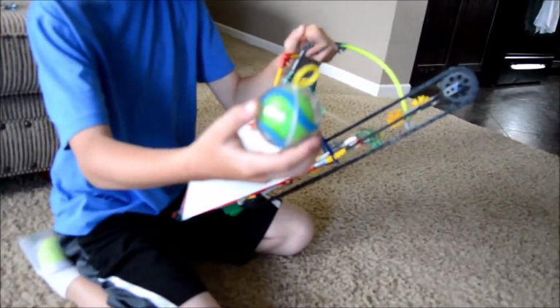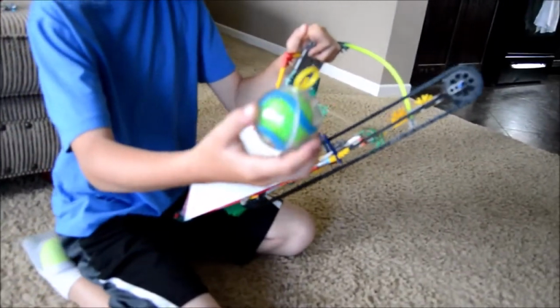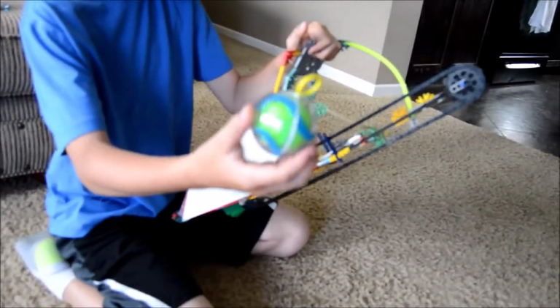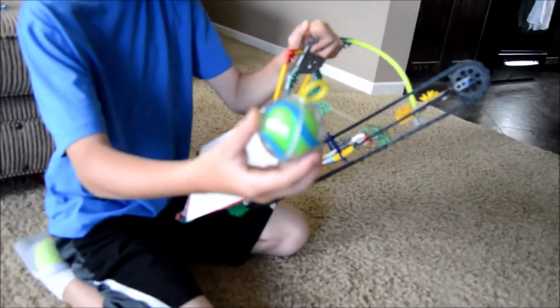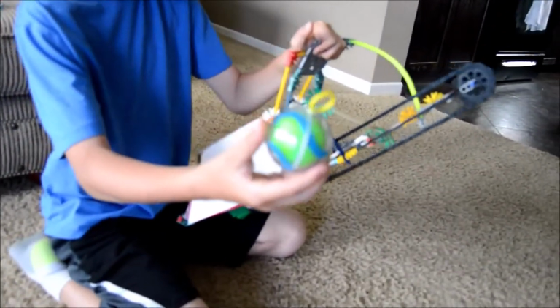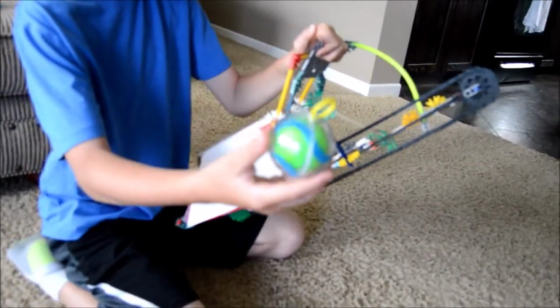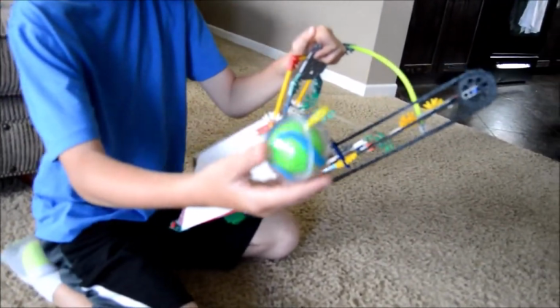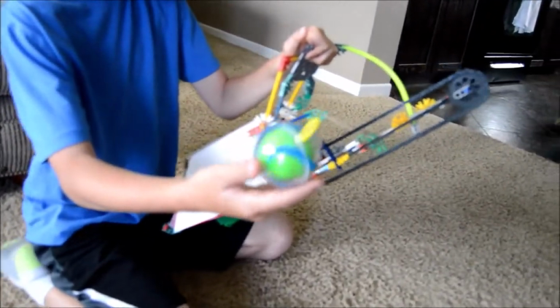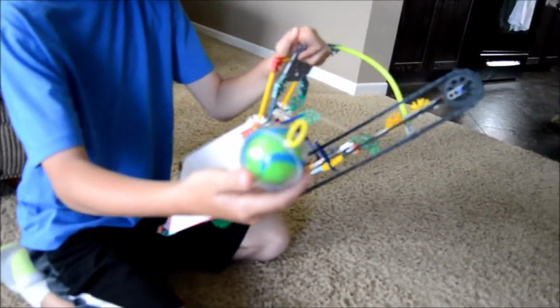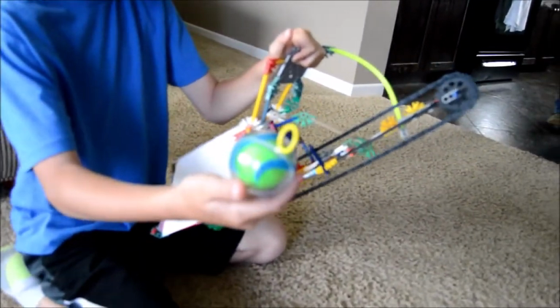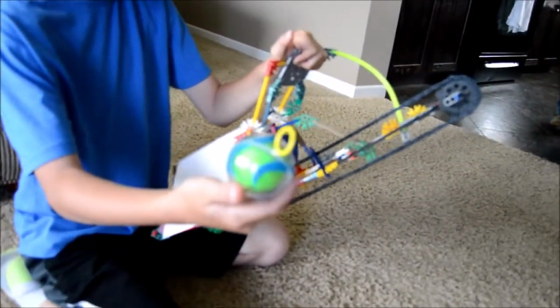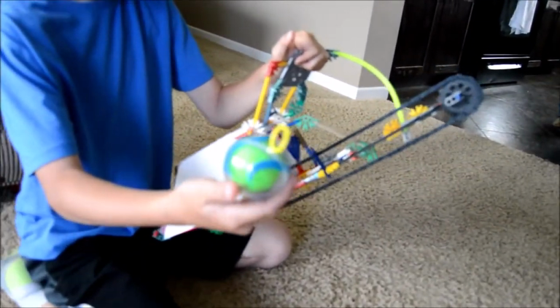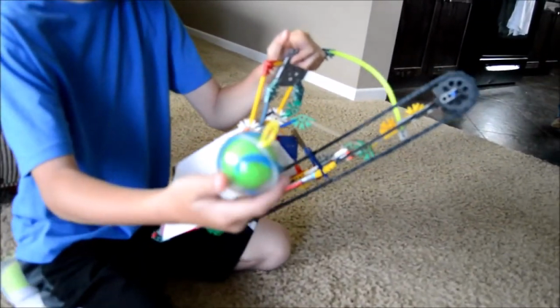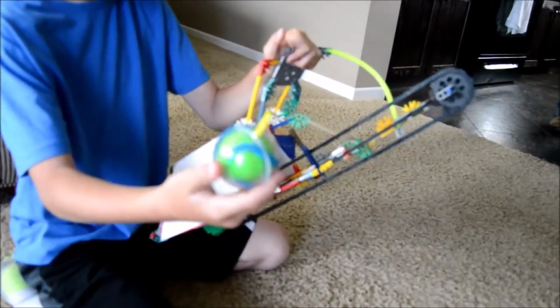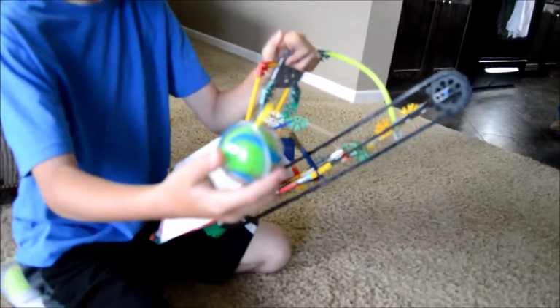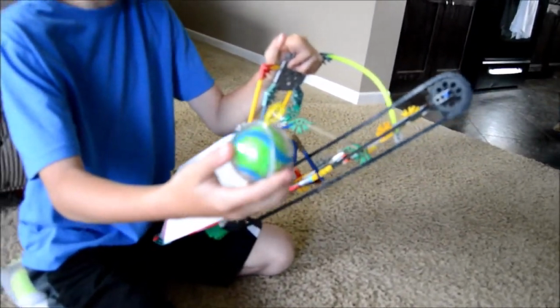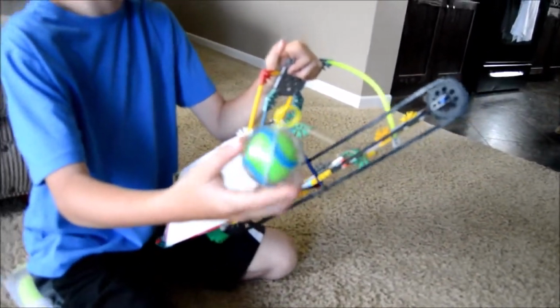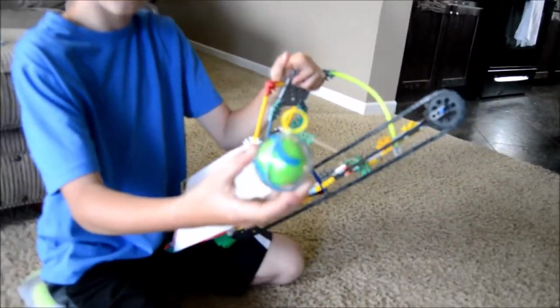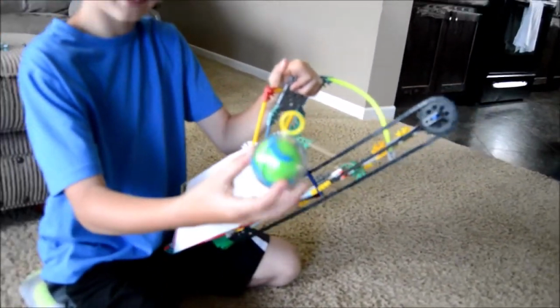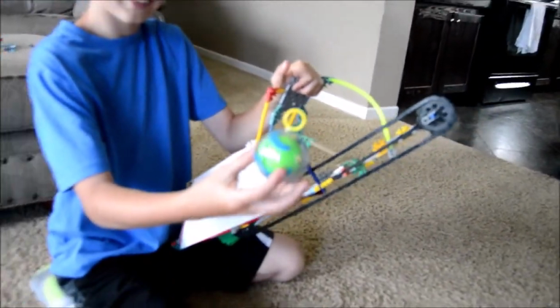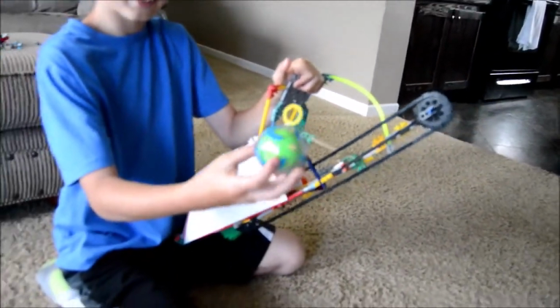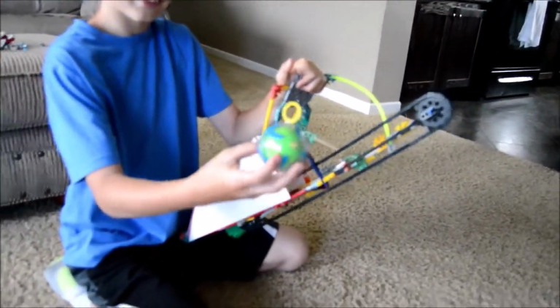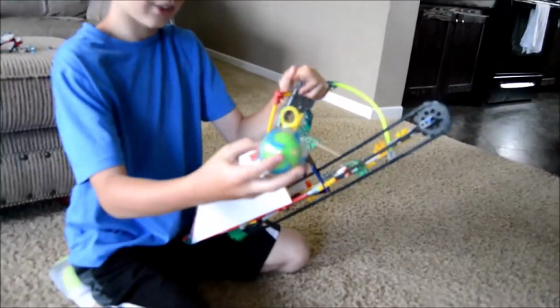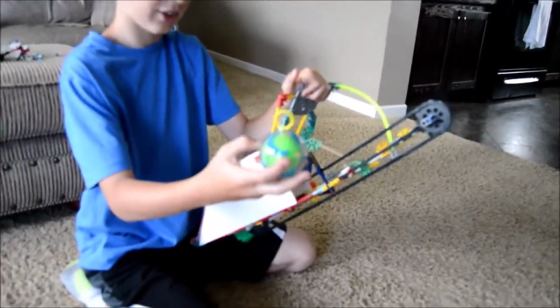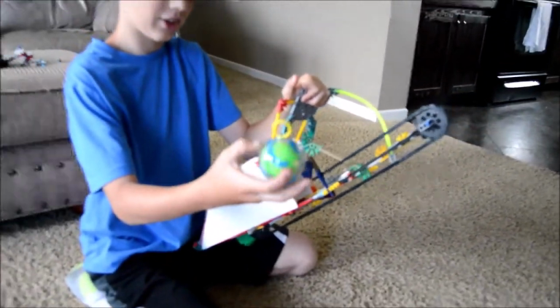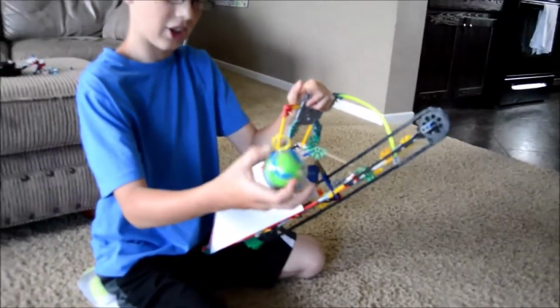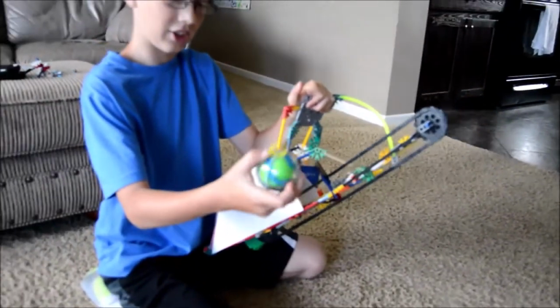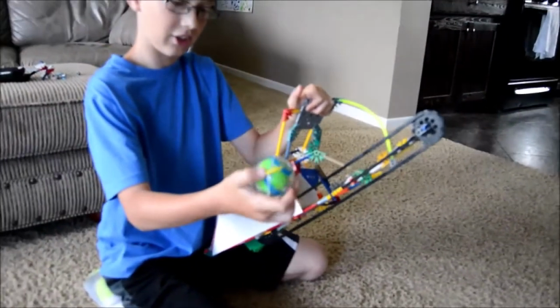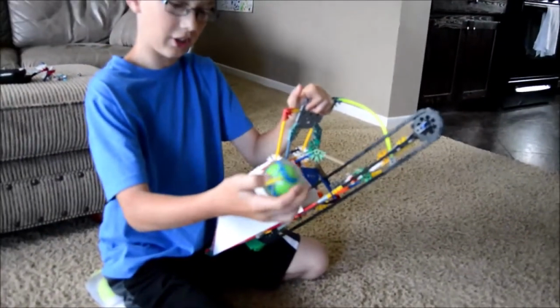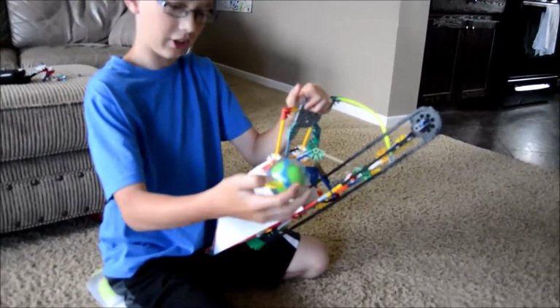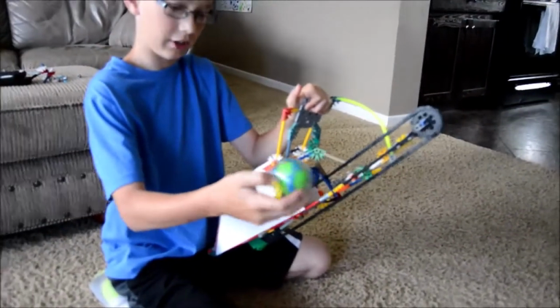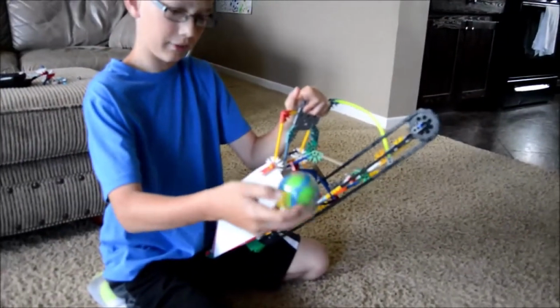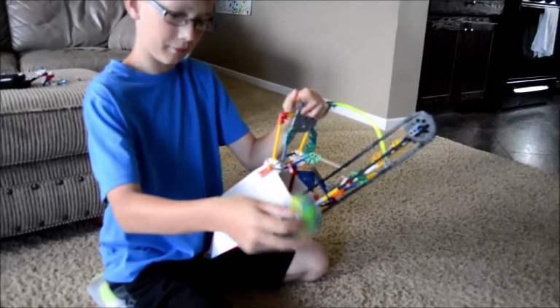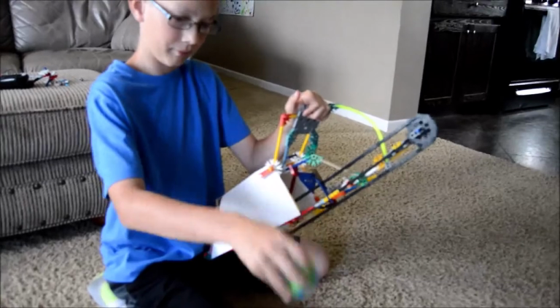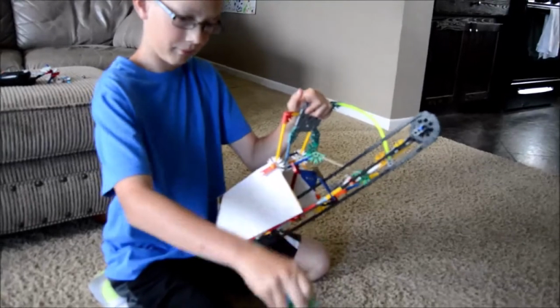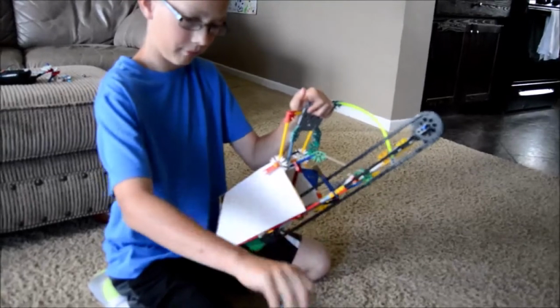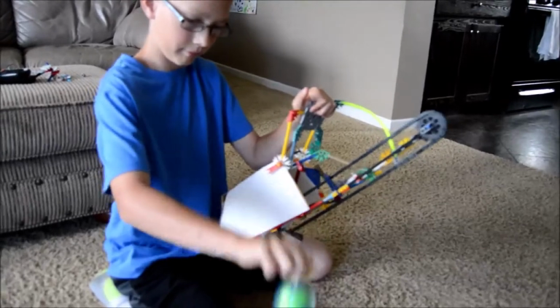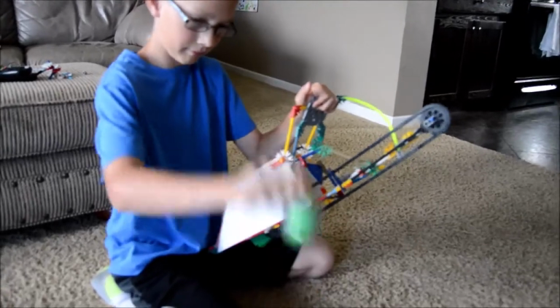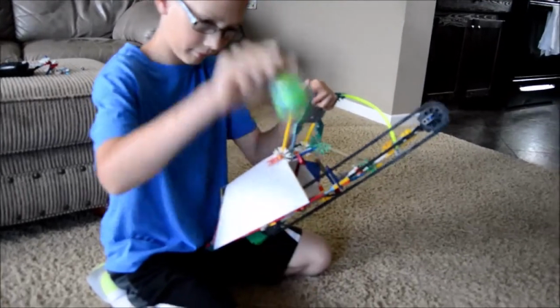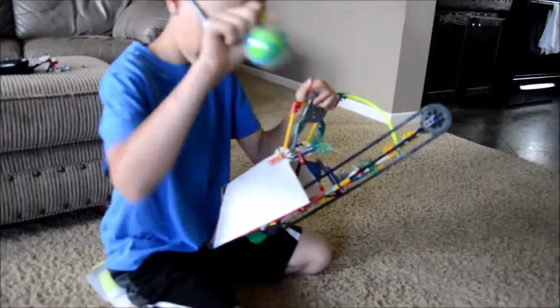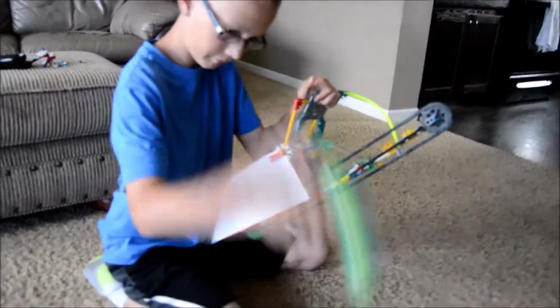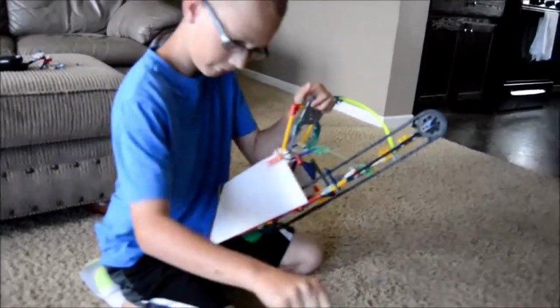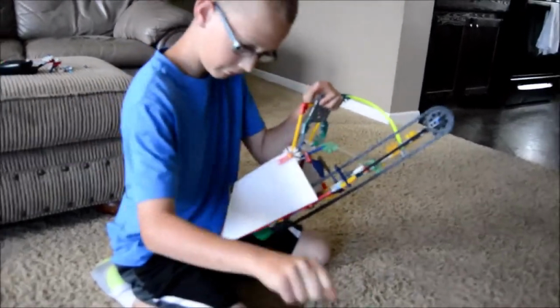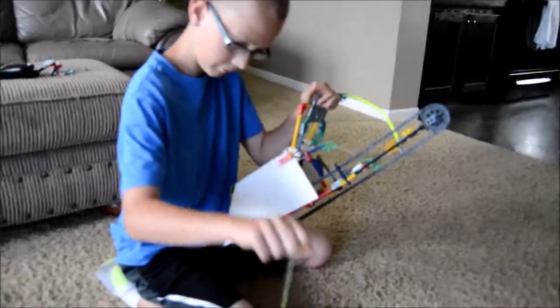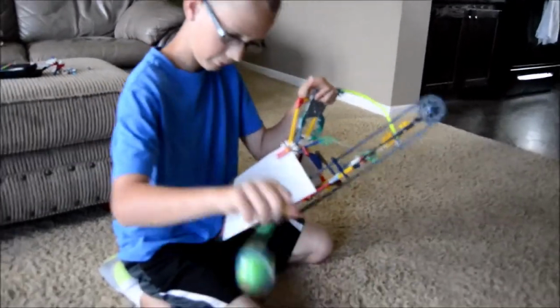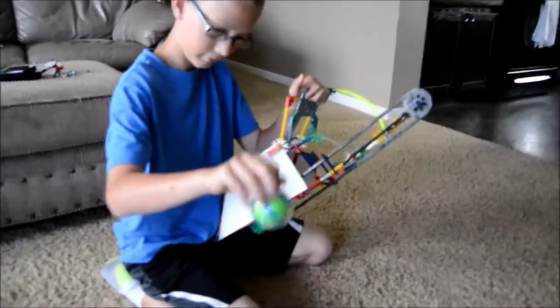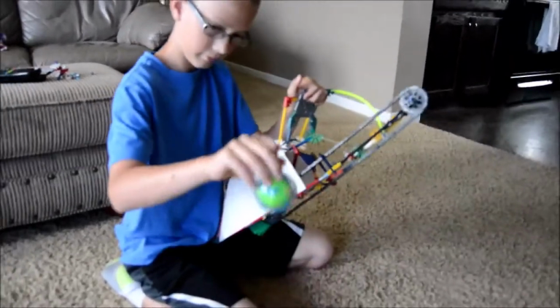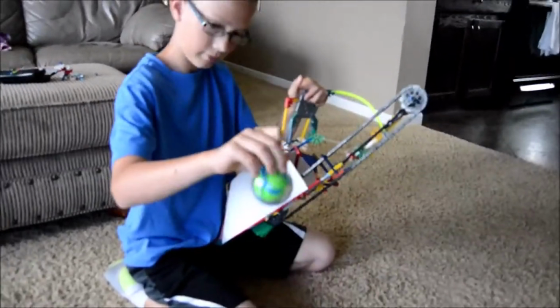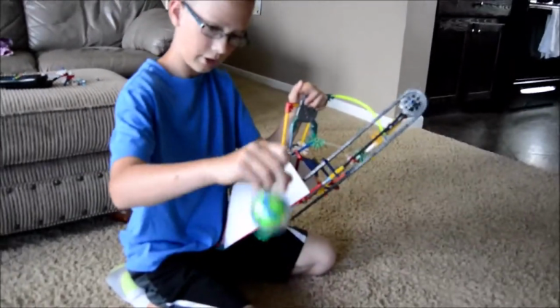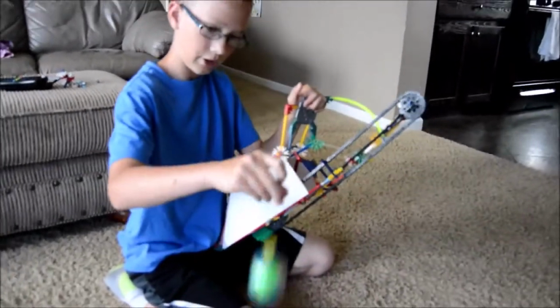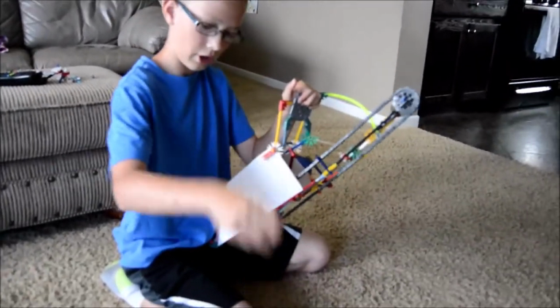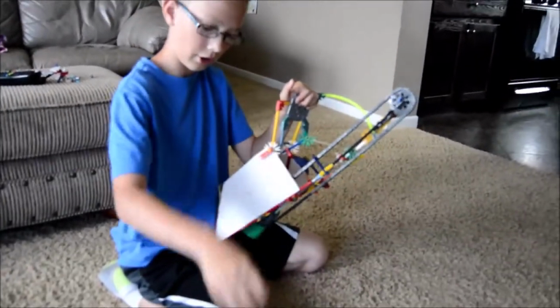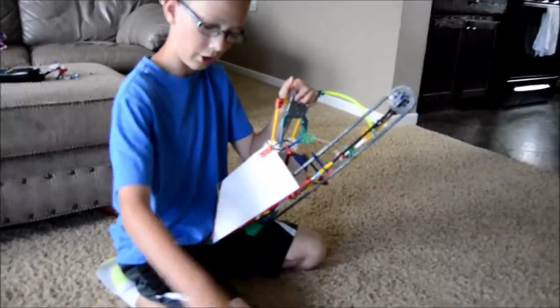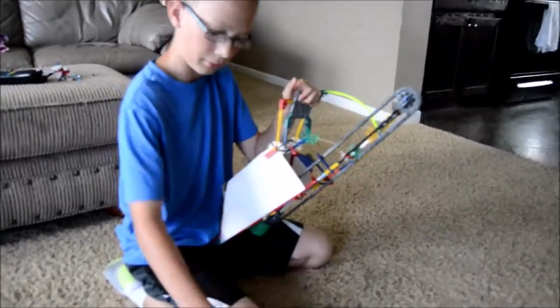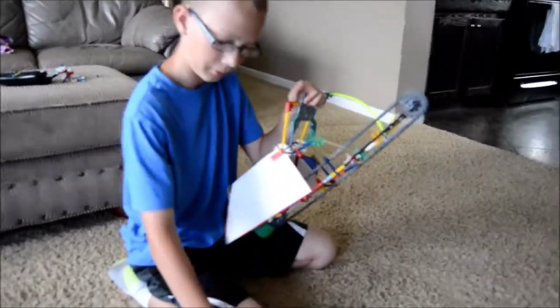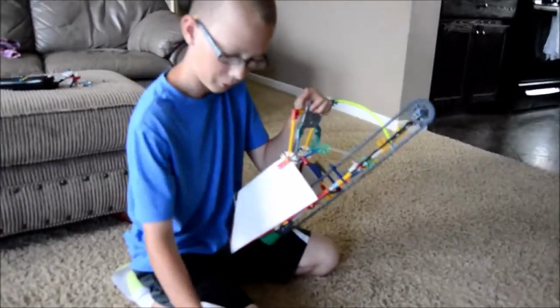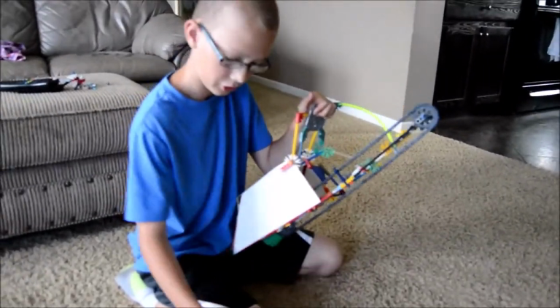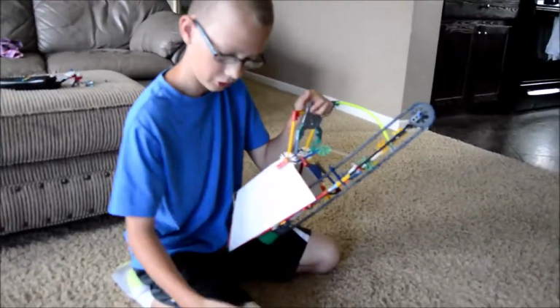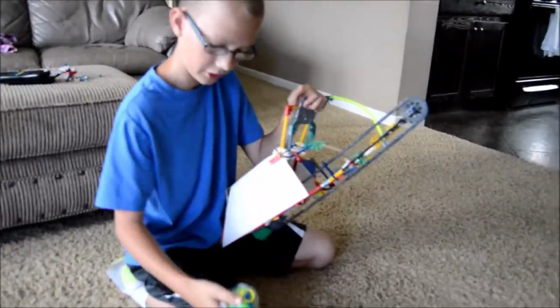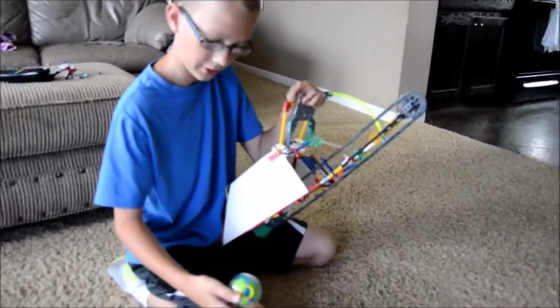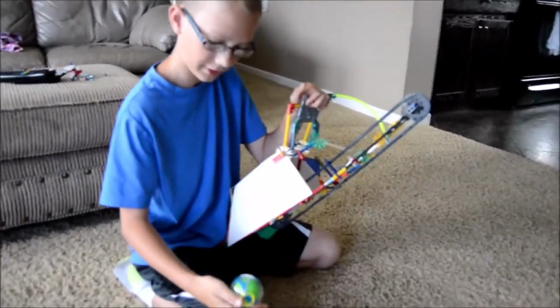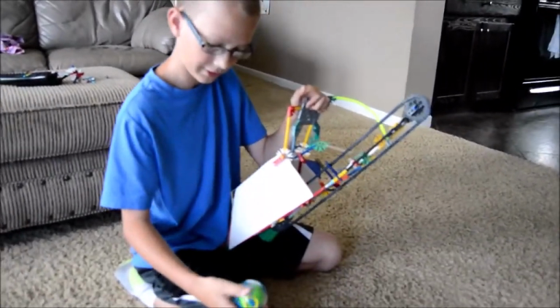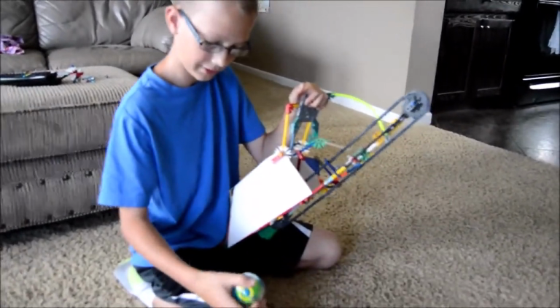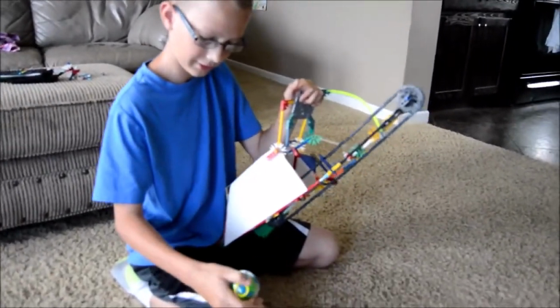A yo-yo. It's just a yo-yo from Joey. Very good.